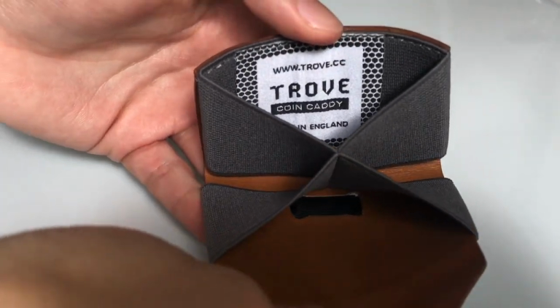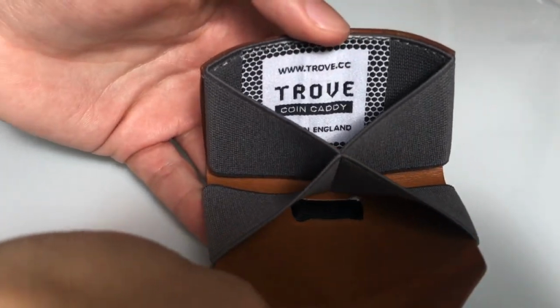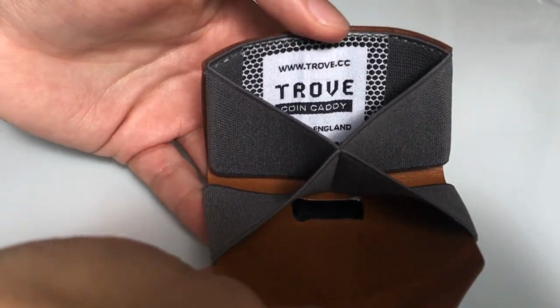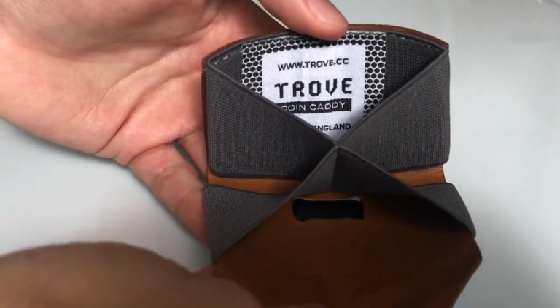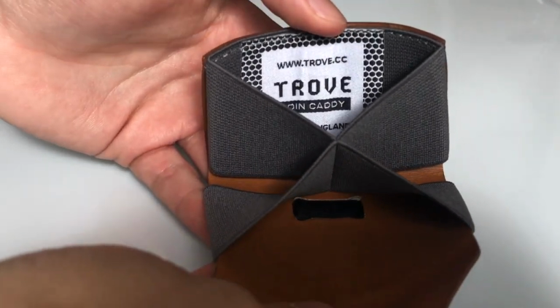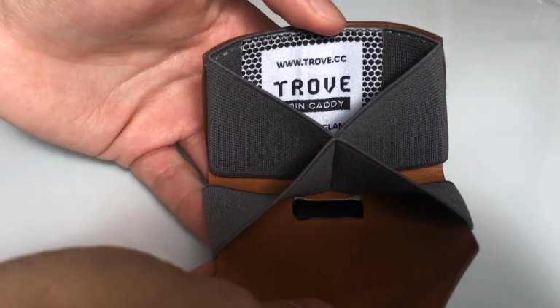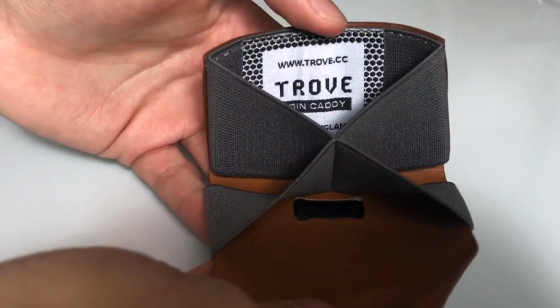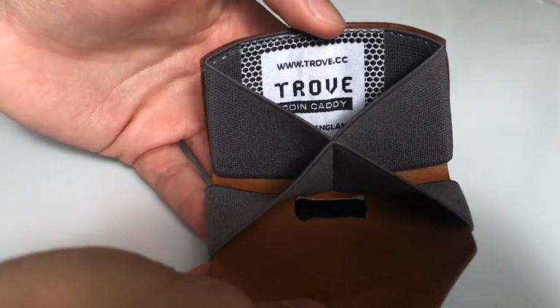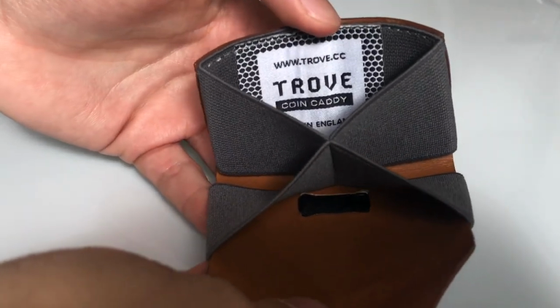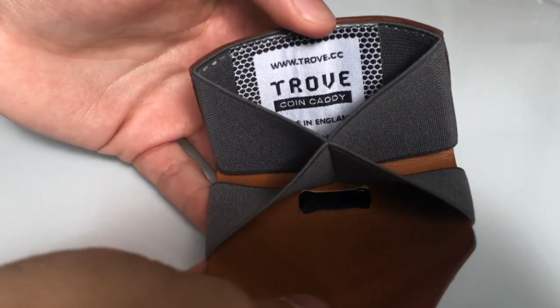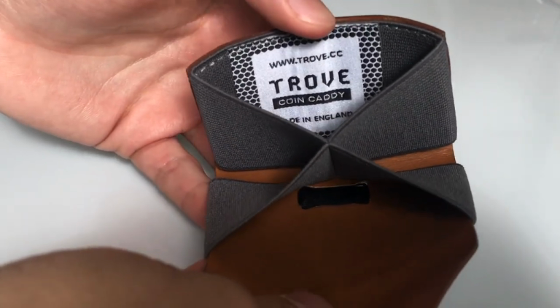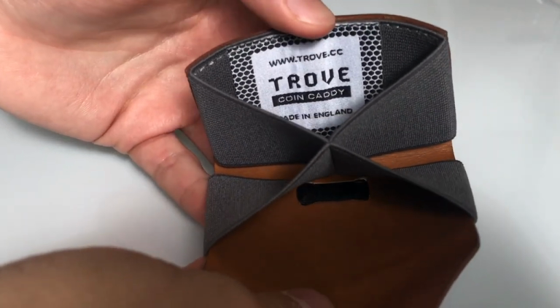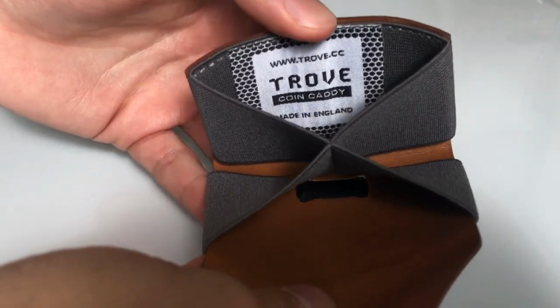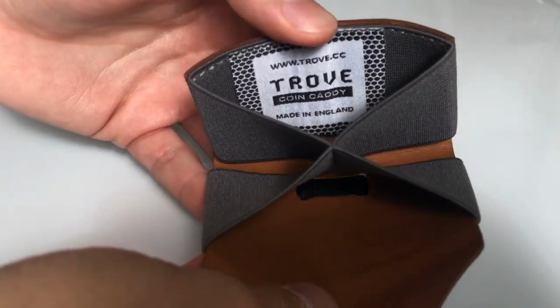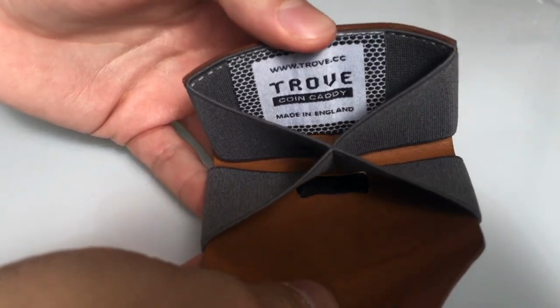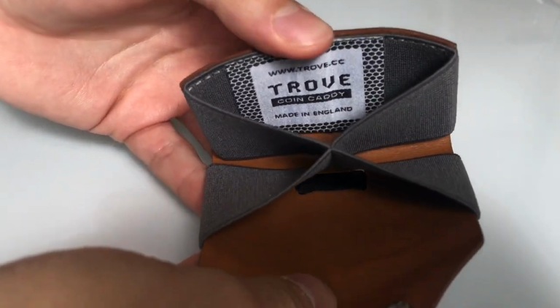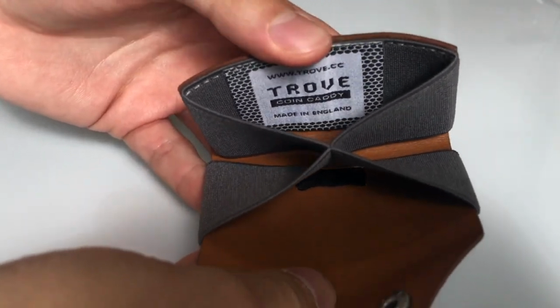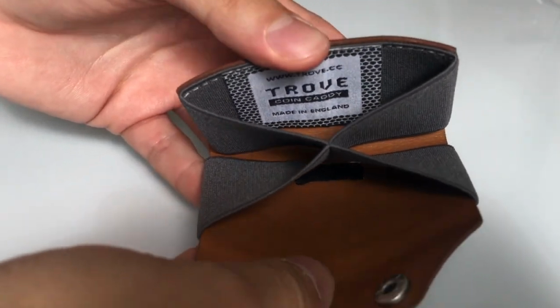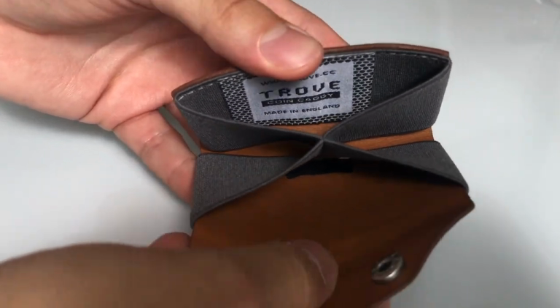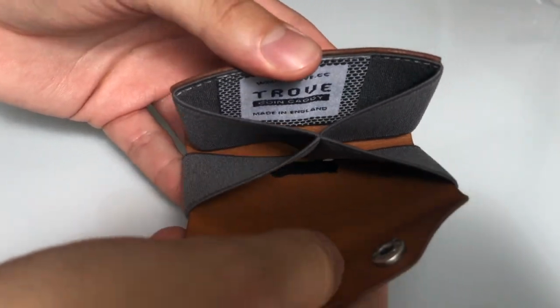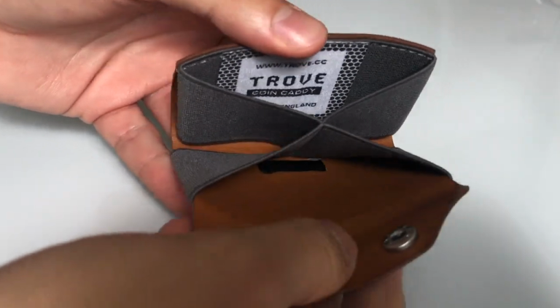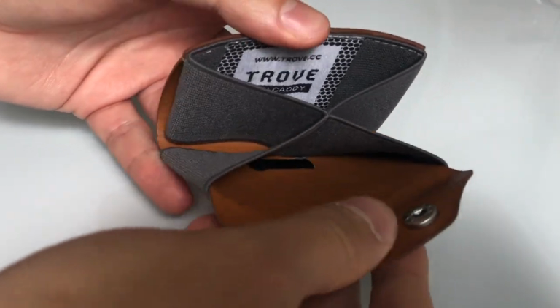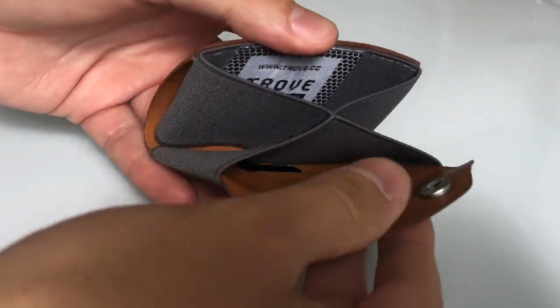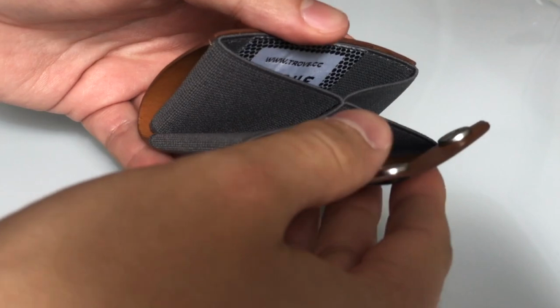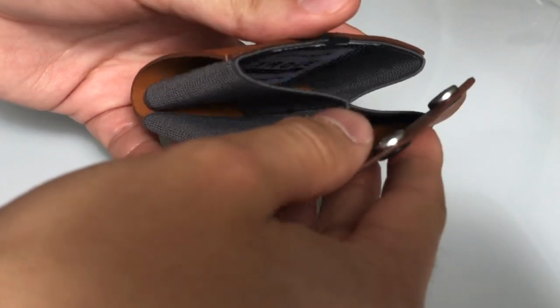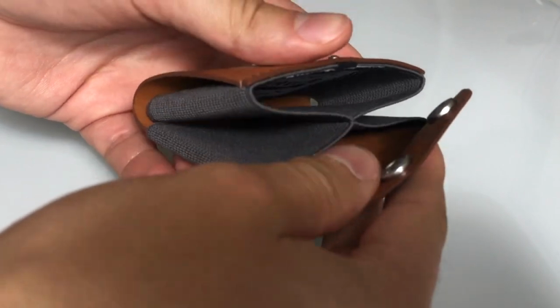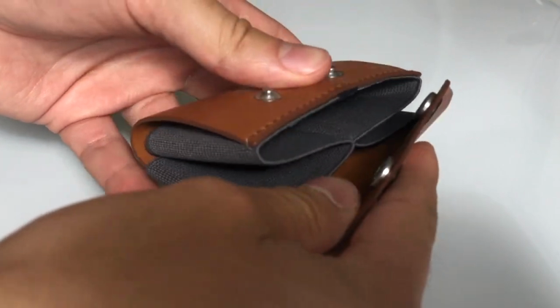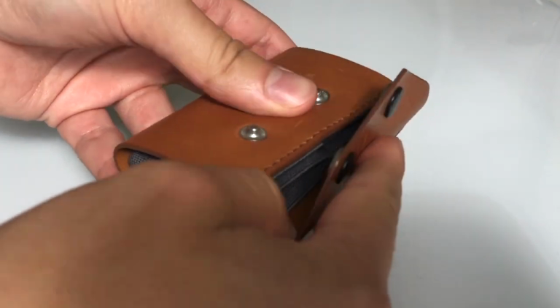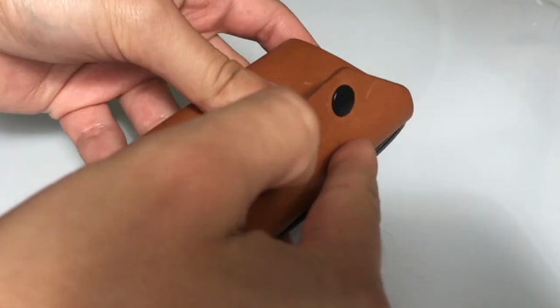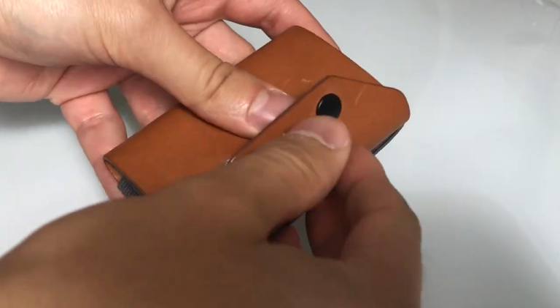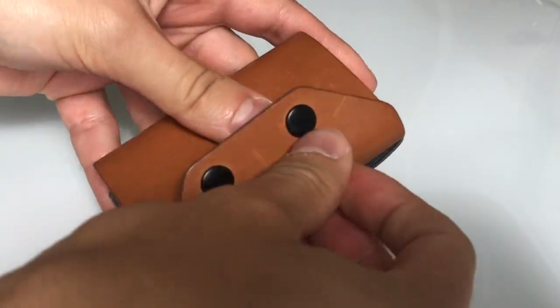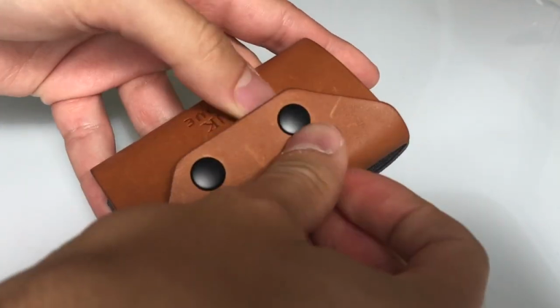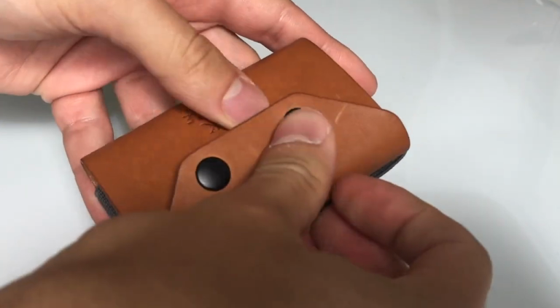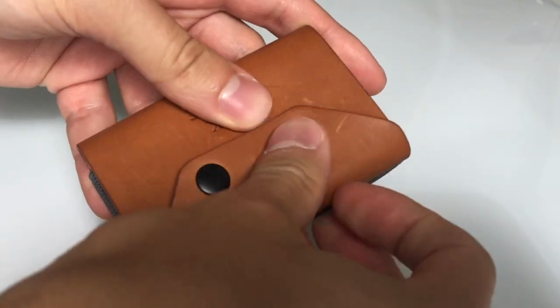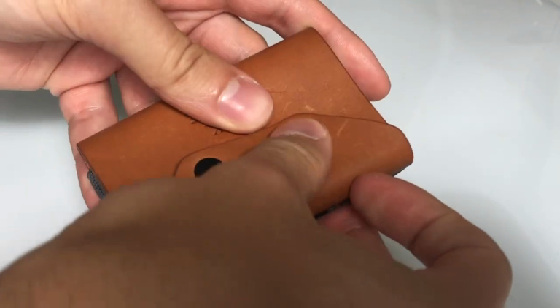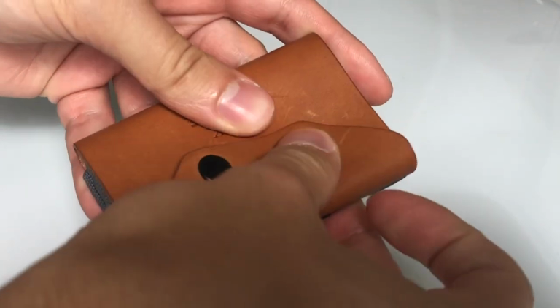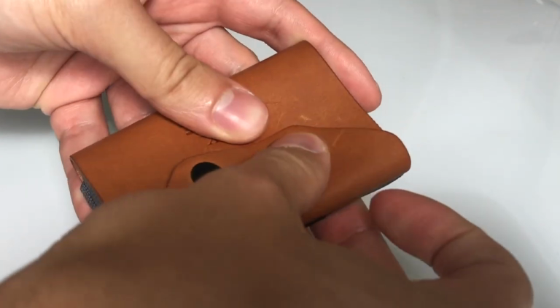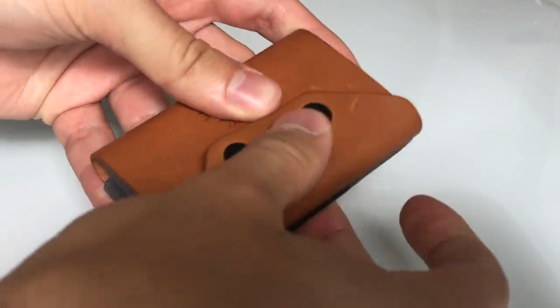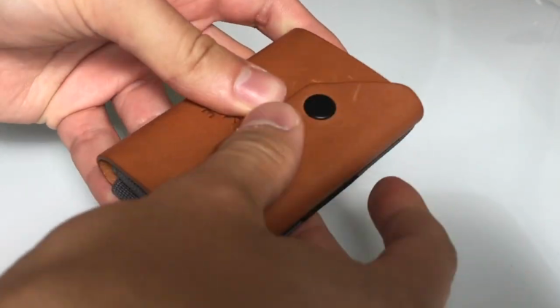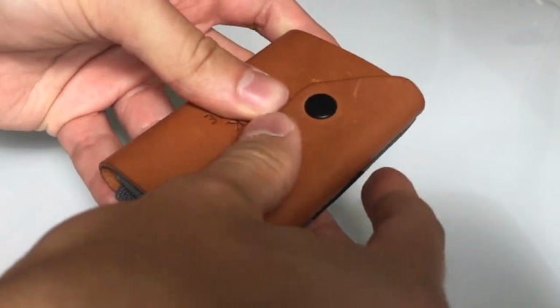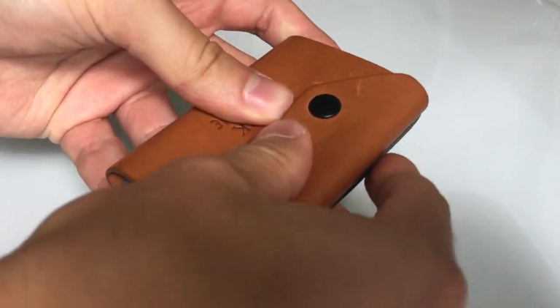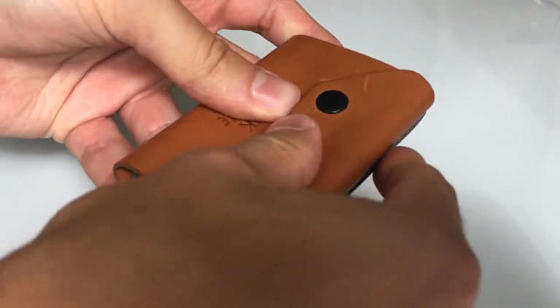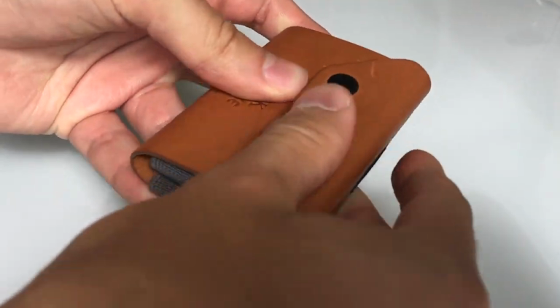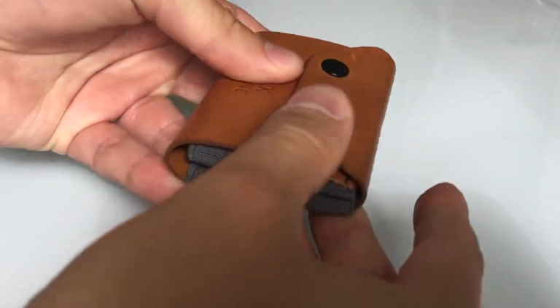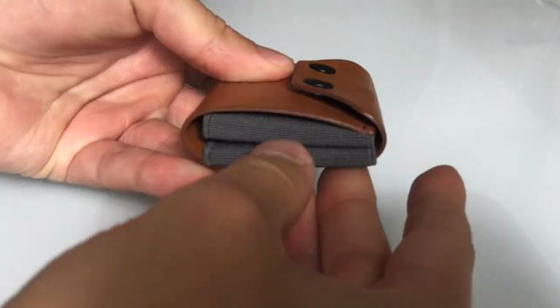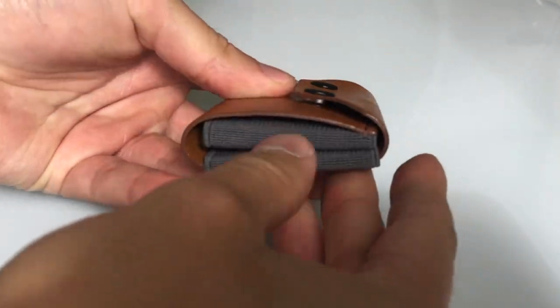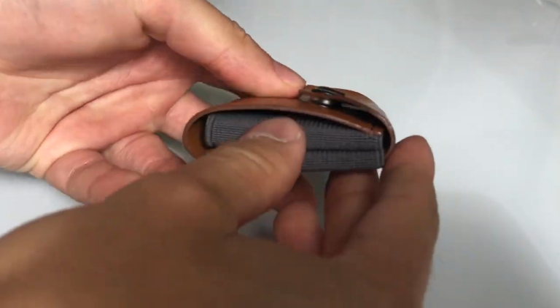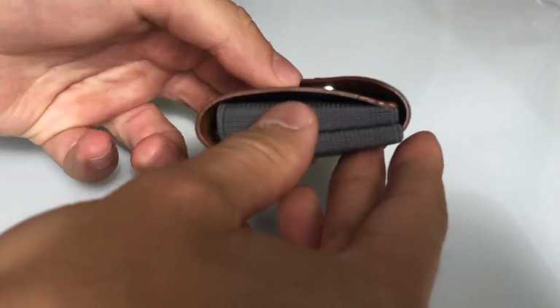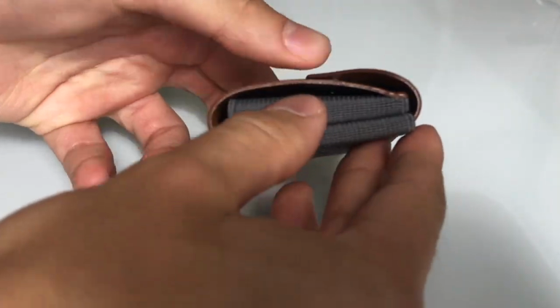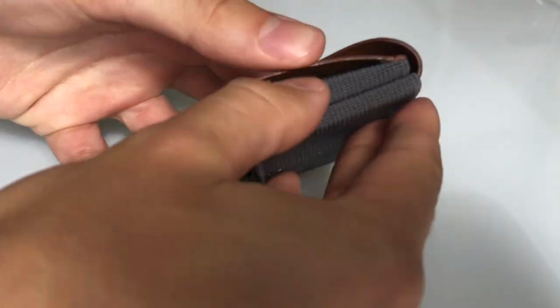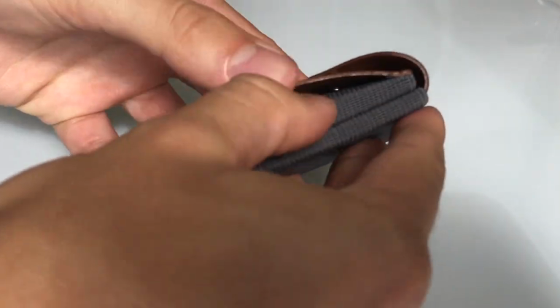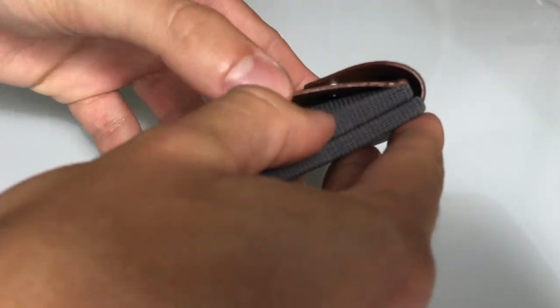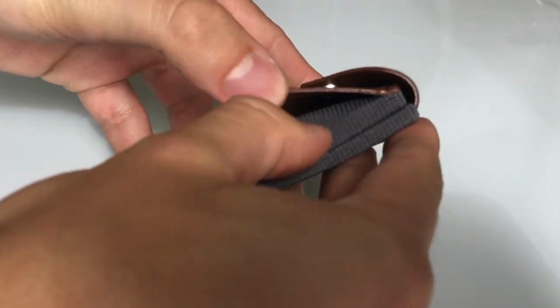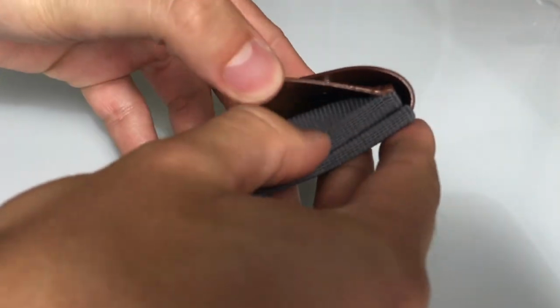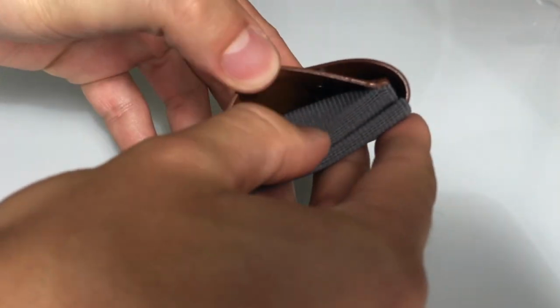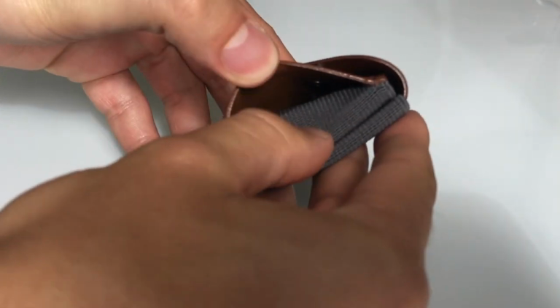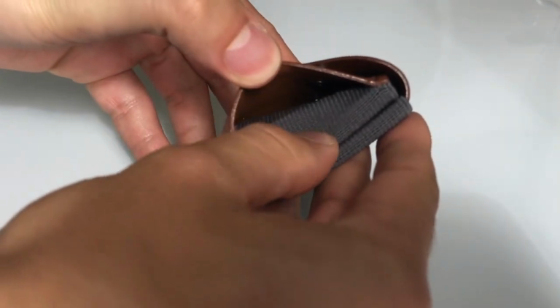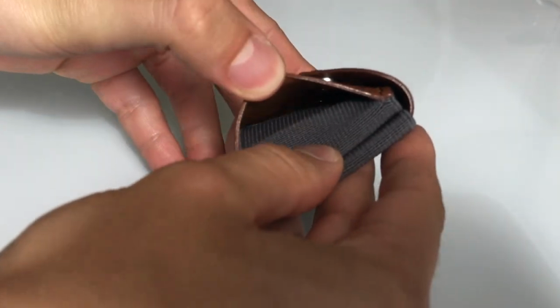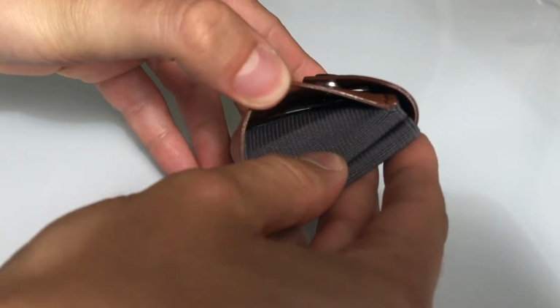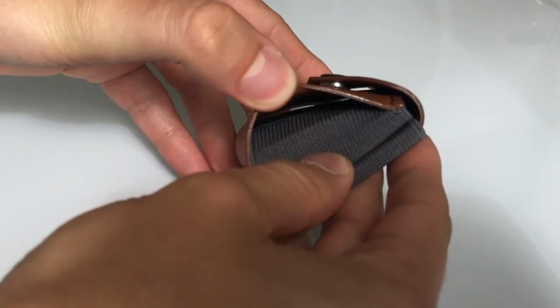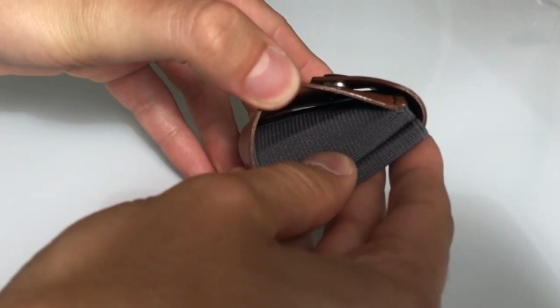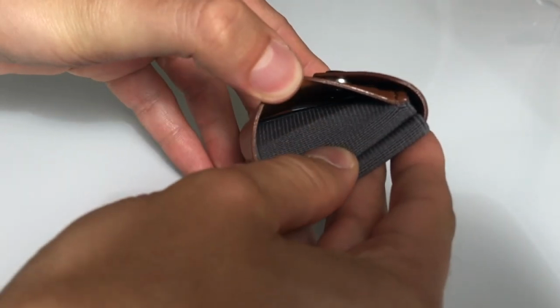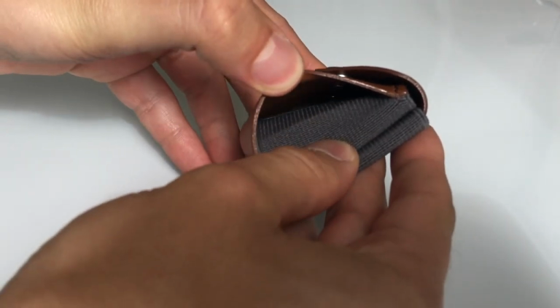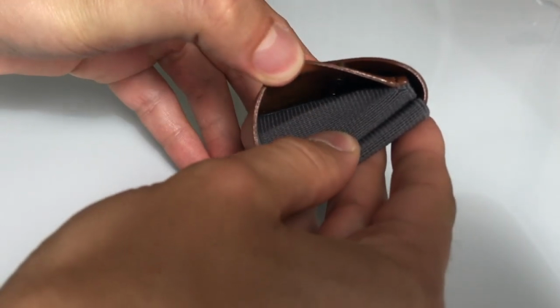This wallet costs about £35, with an added £5 for a custom monogram. Delivery was very speedy and free within the UK.